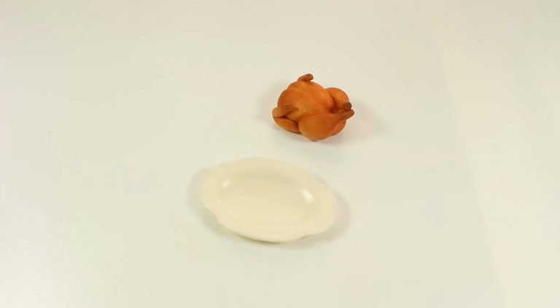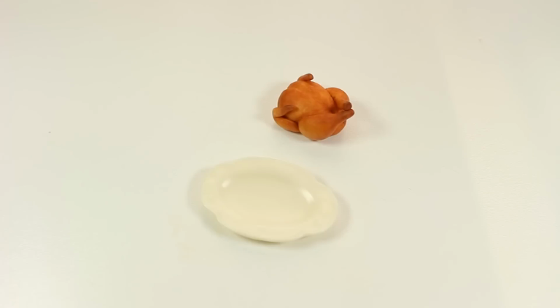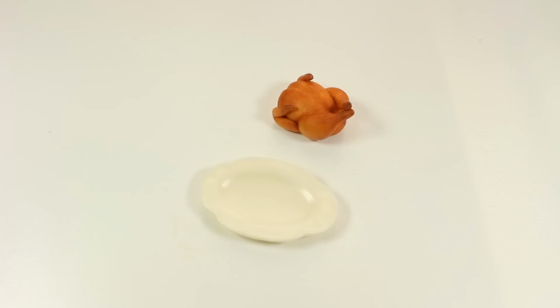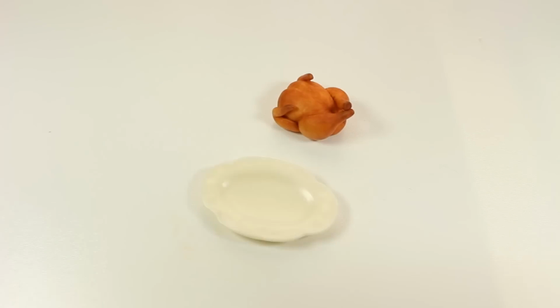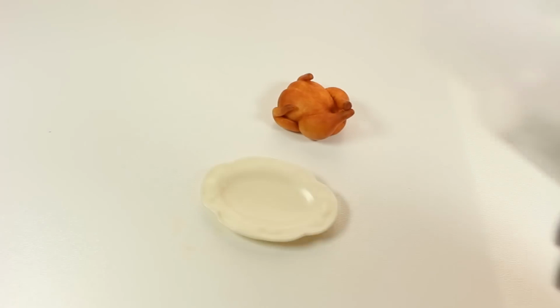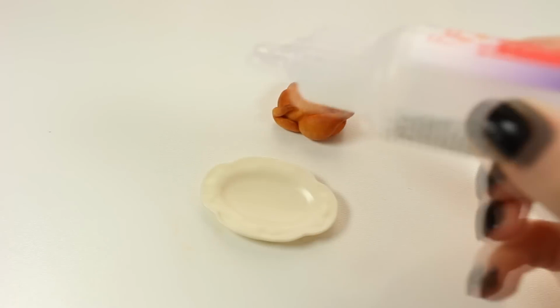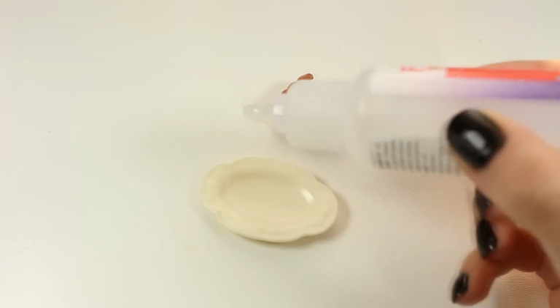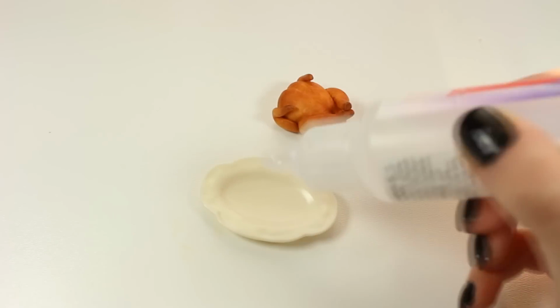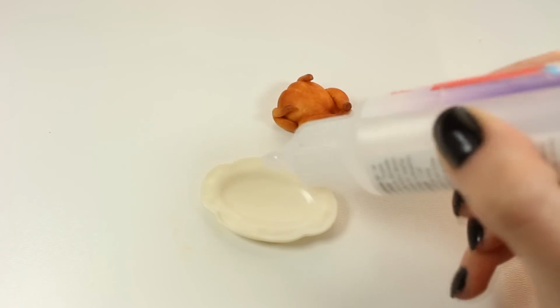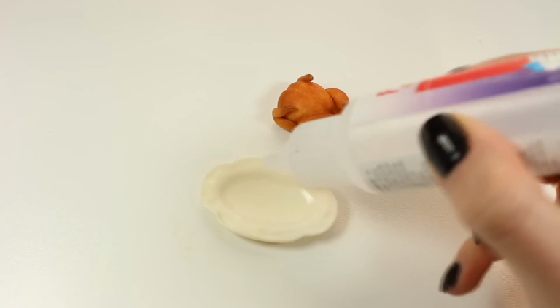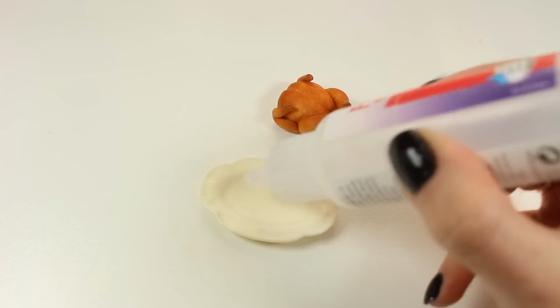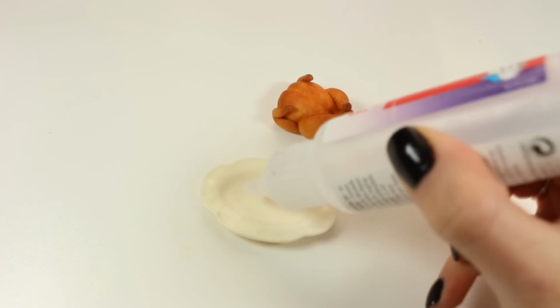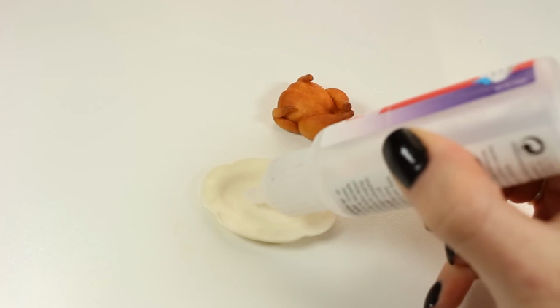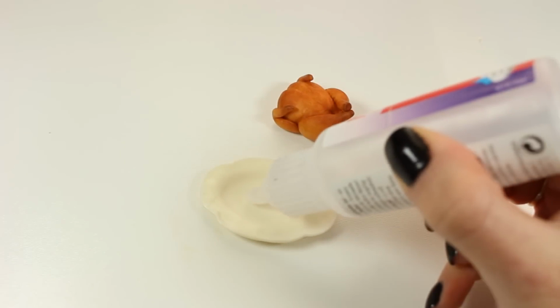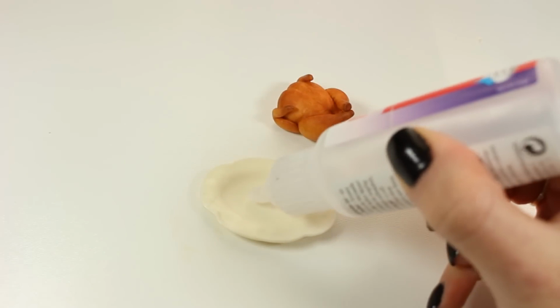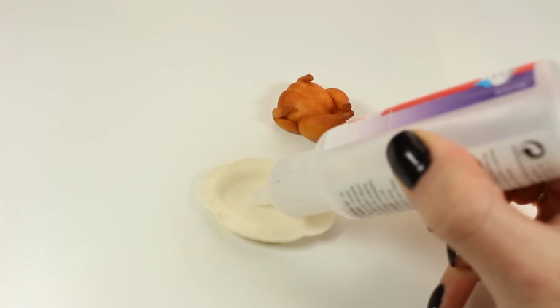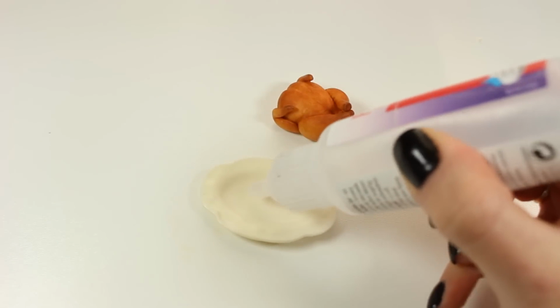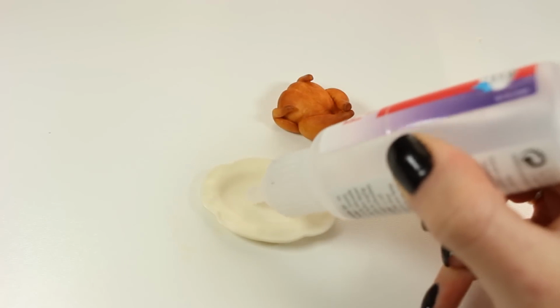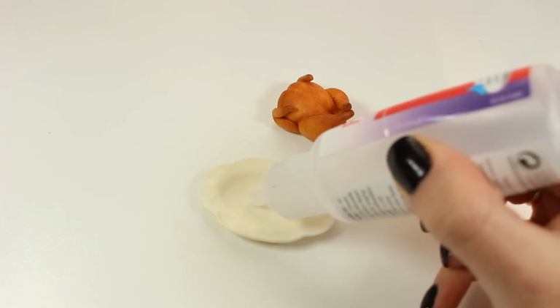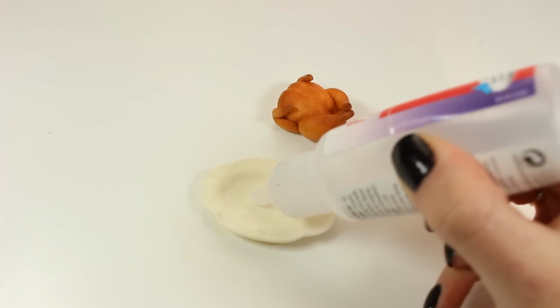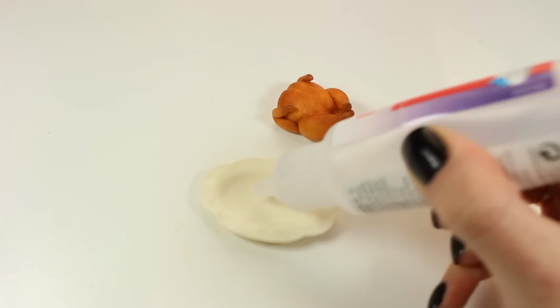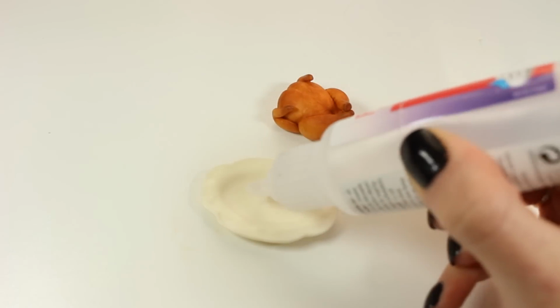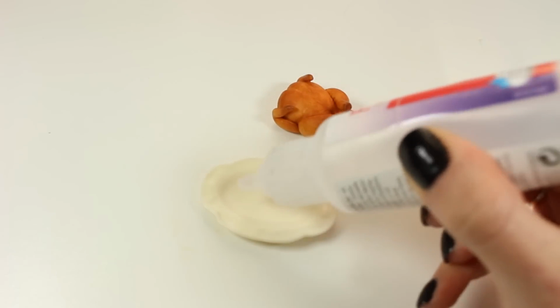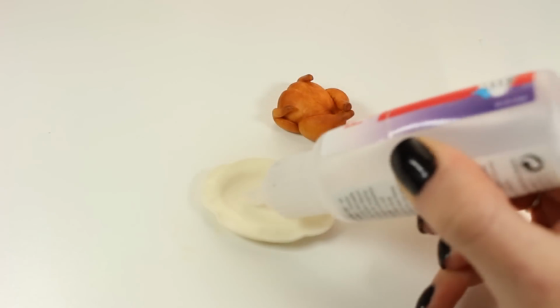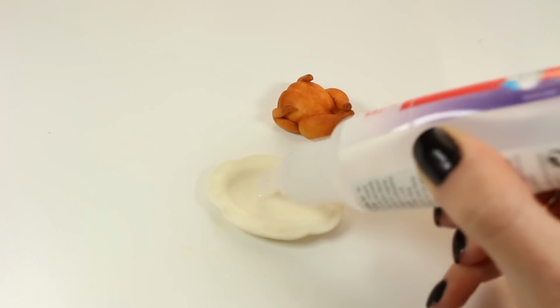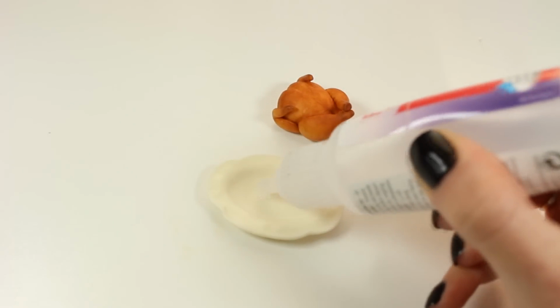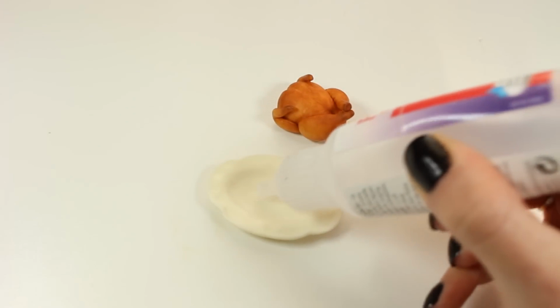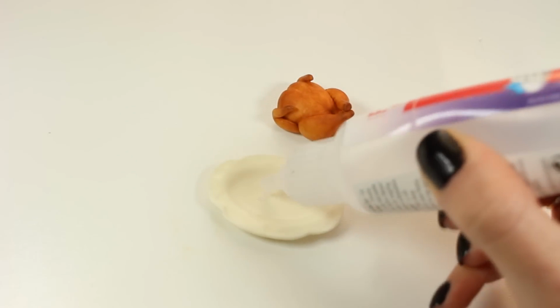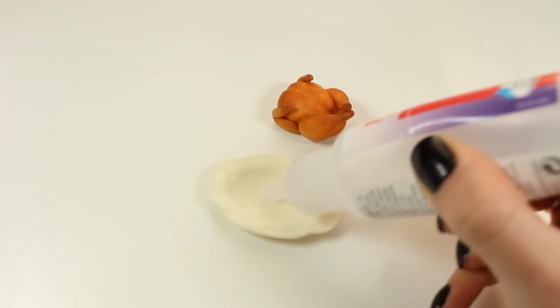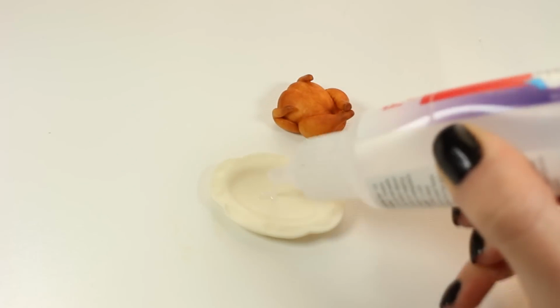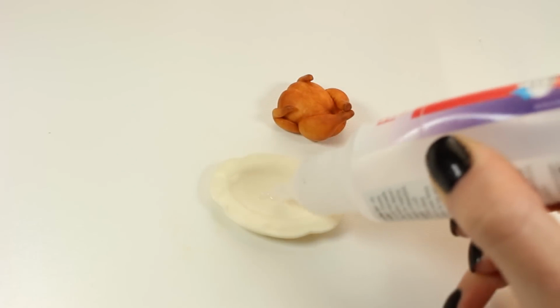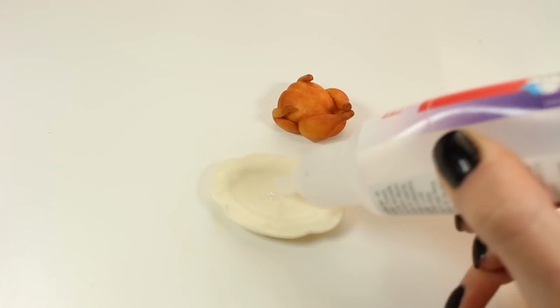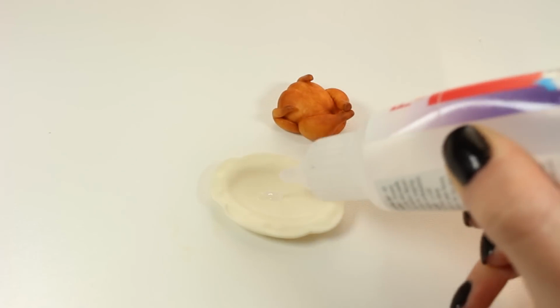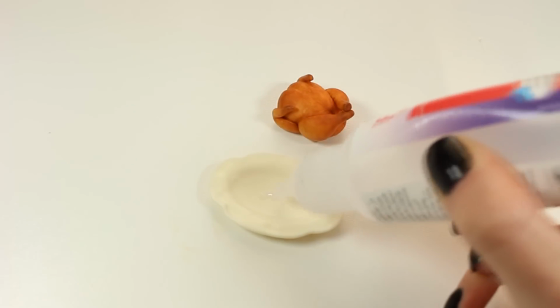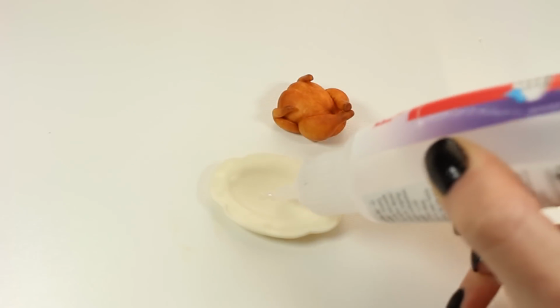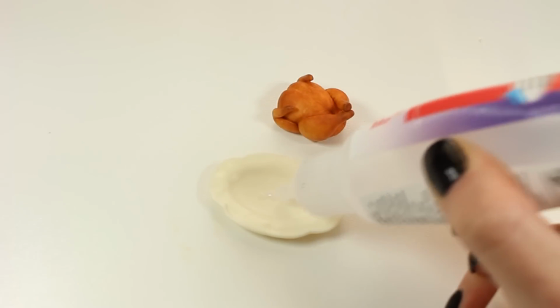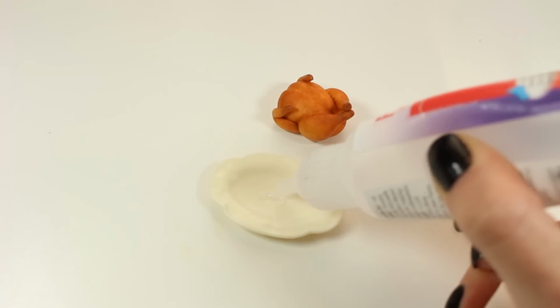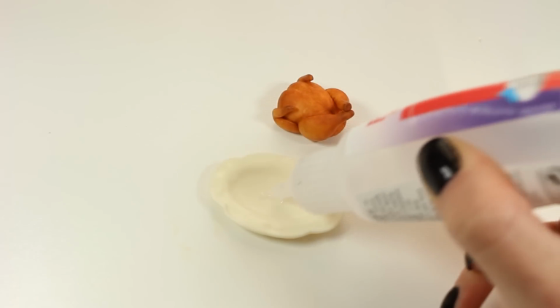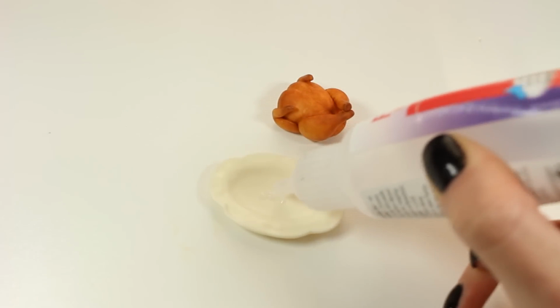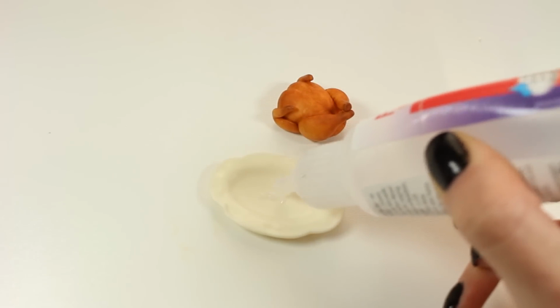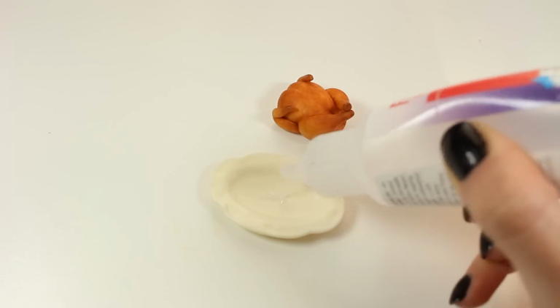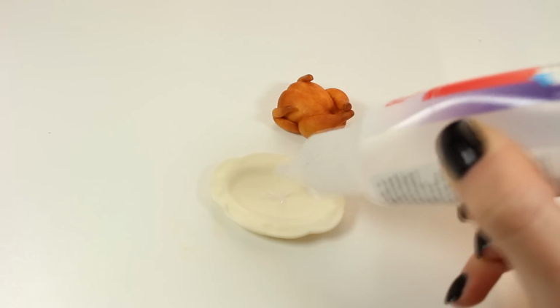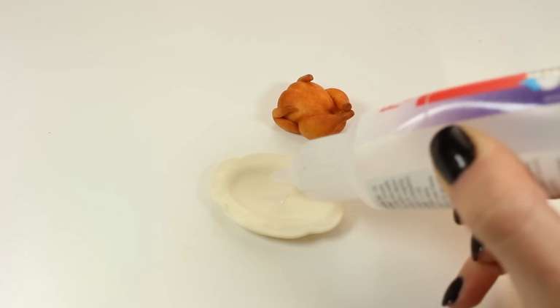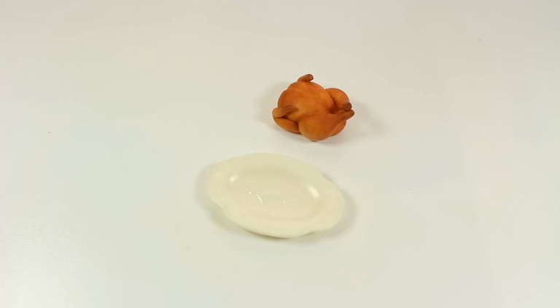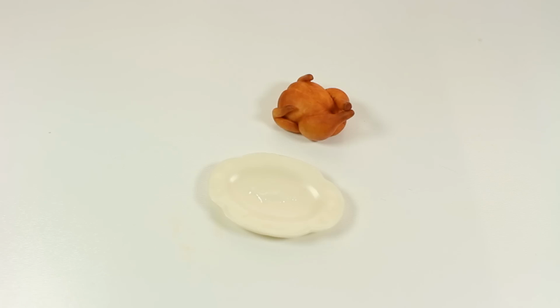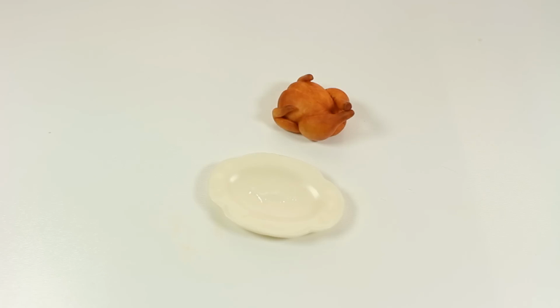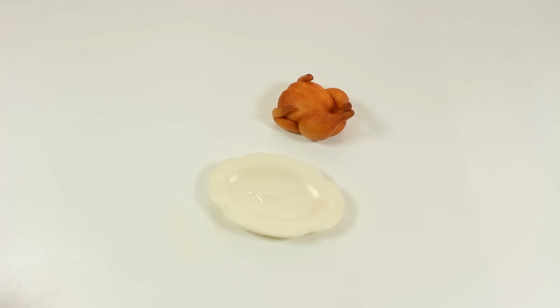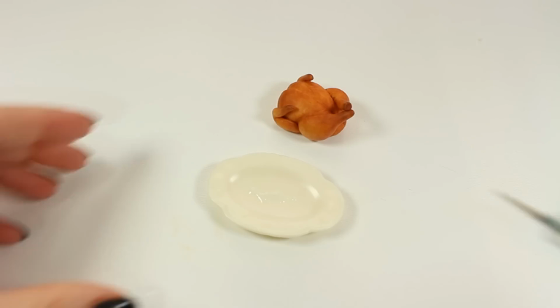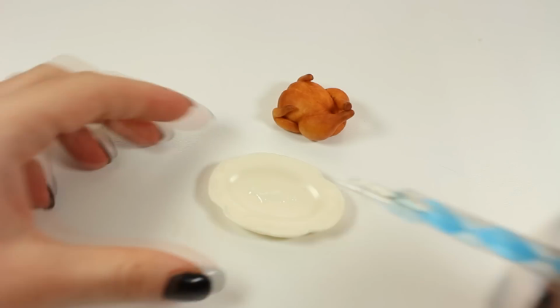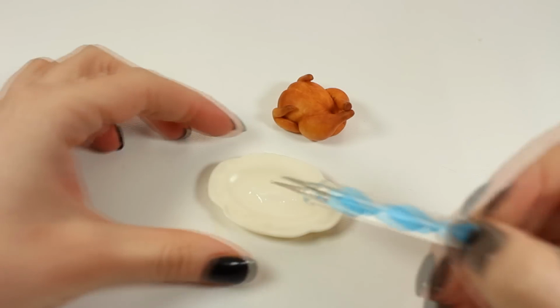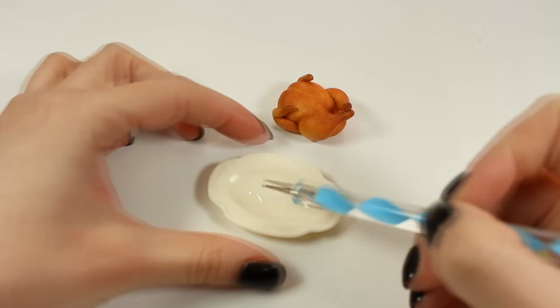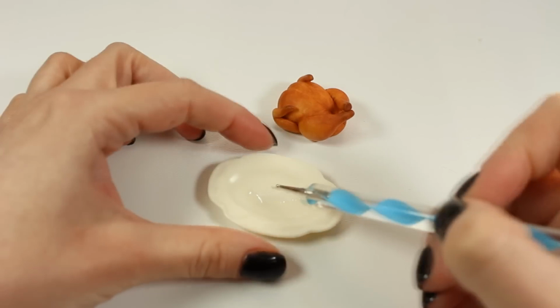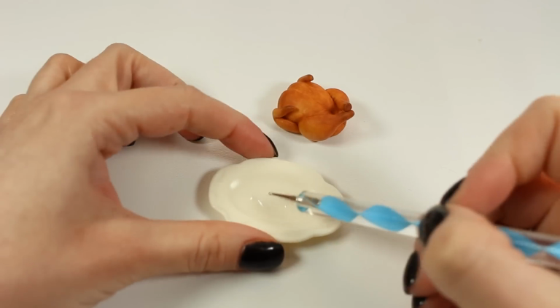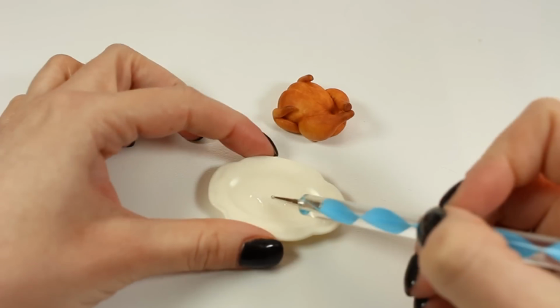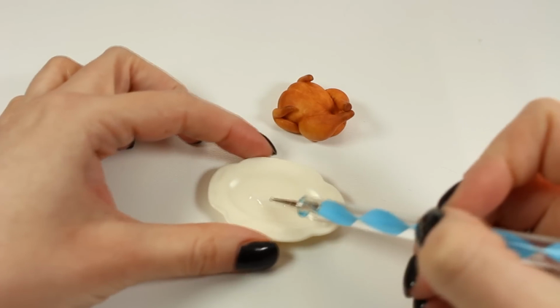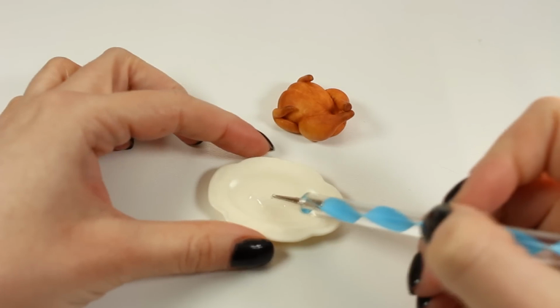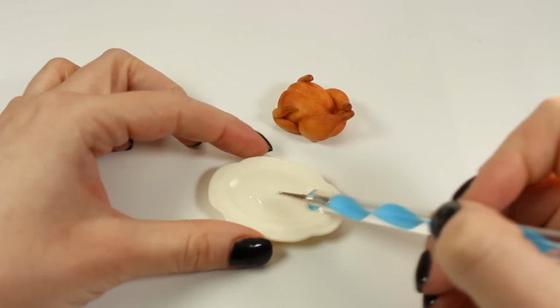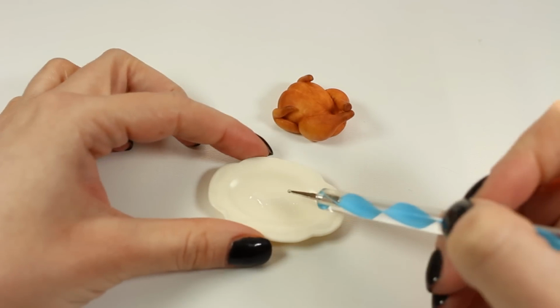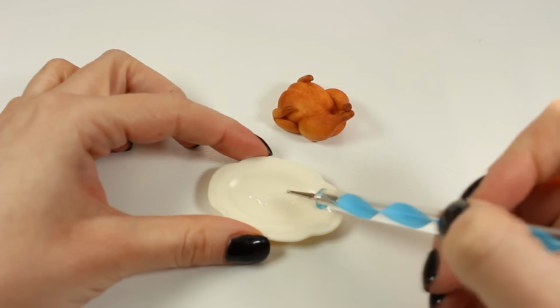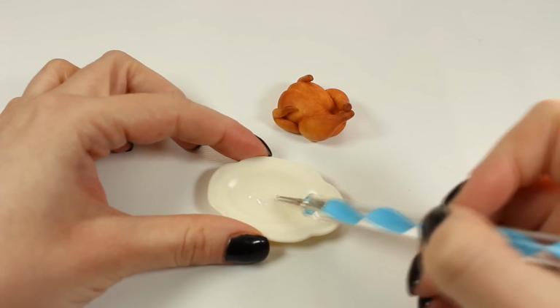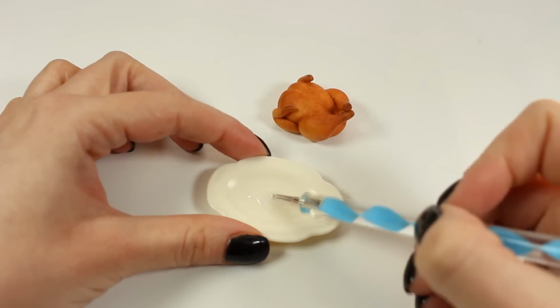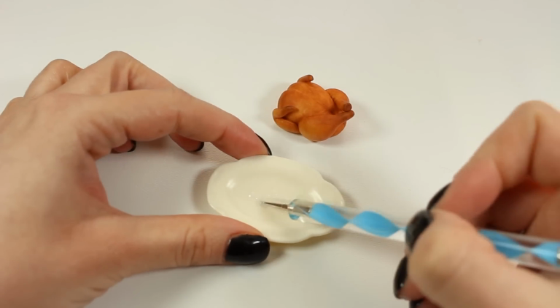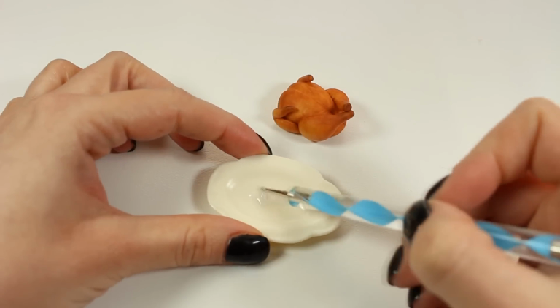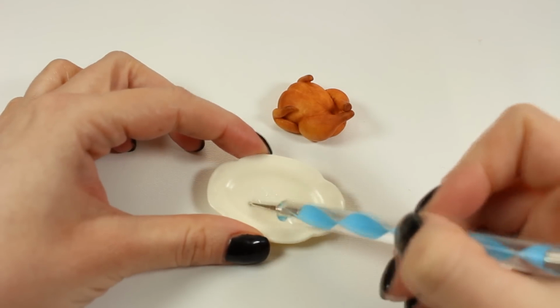Moving on, I'm going to attach my chicken on the ceramic plate, and I'm using Fimo liquid as glue to secure it in place.